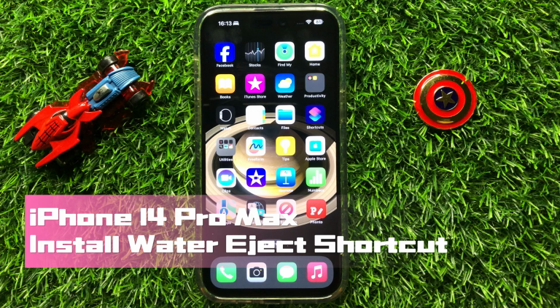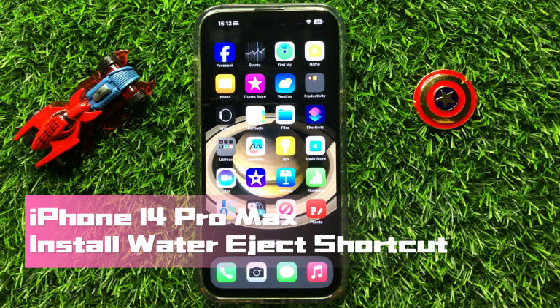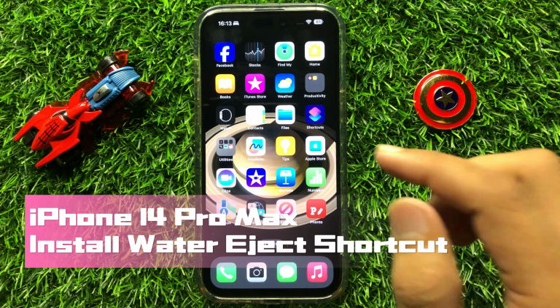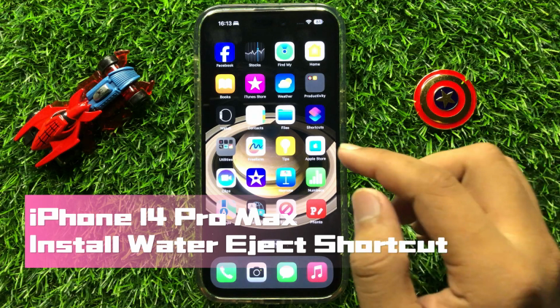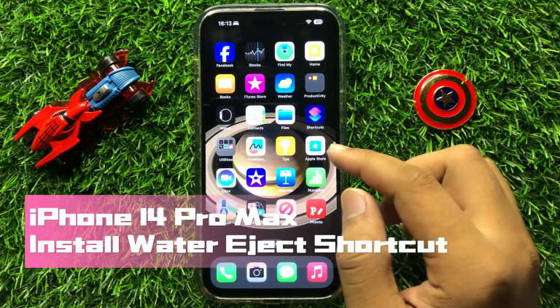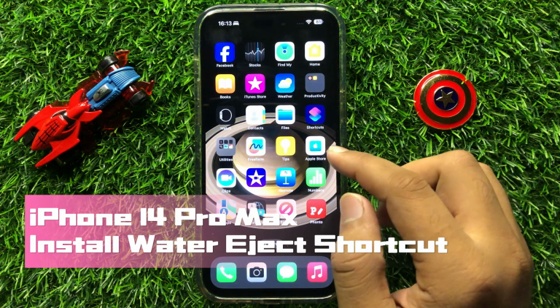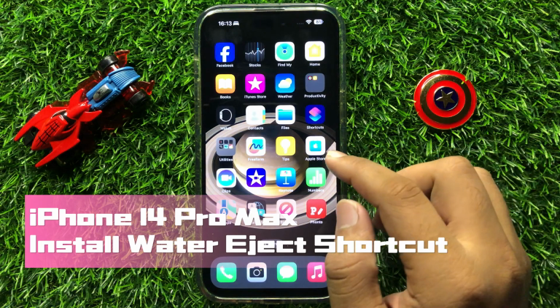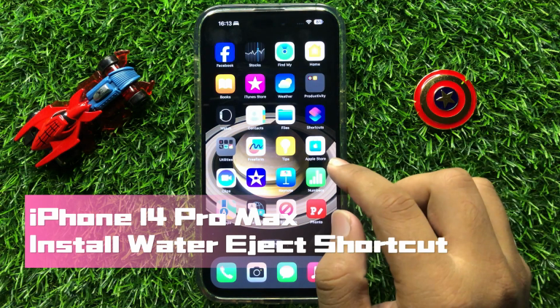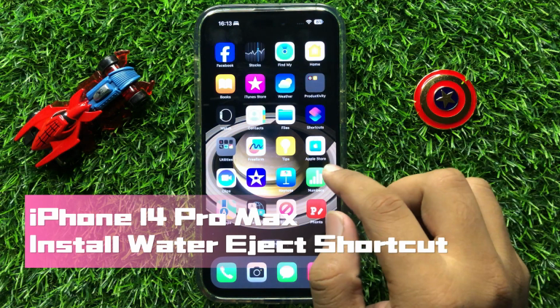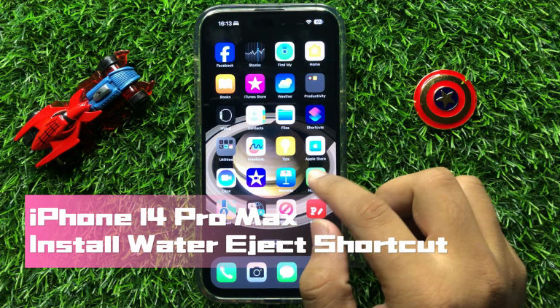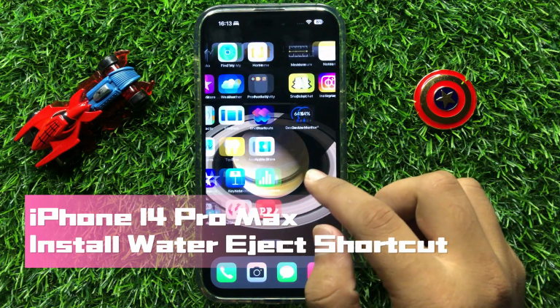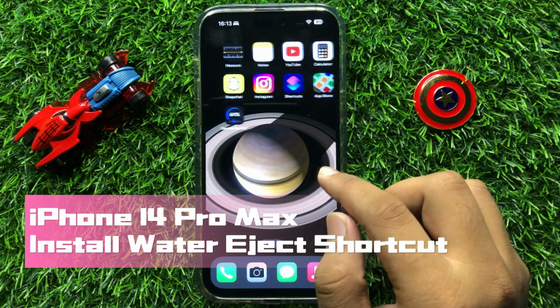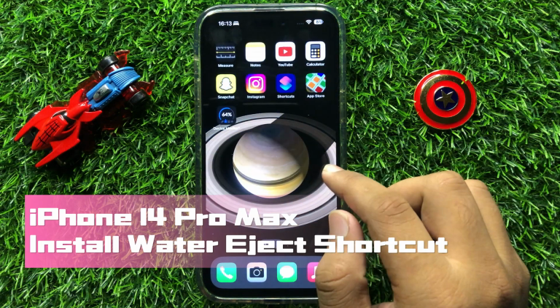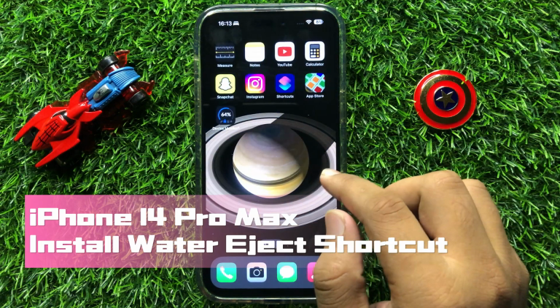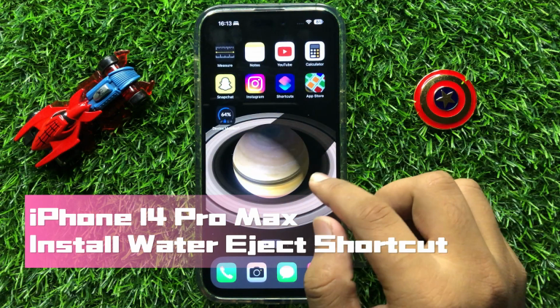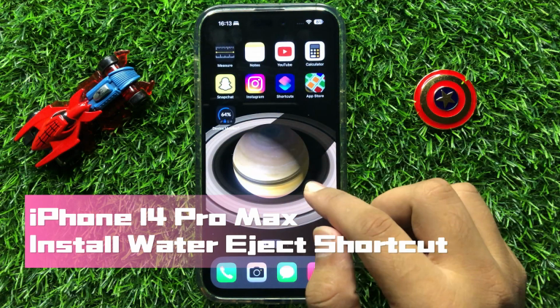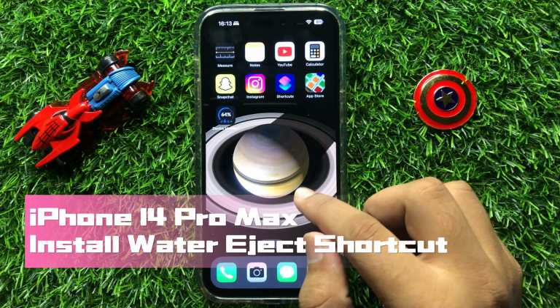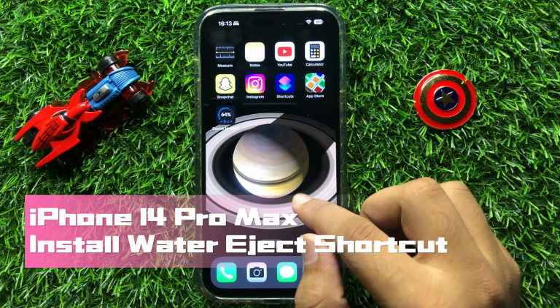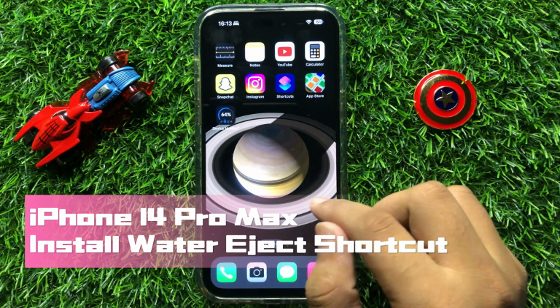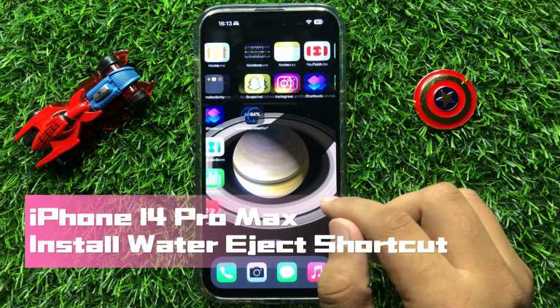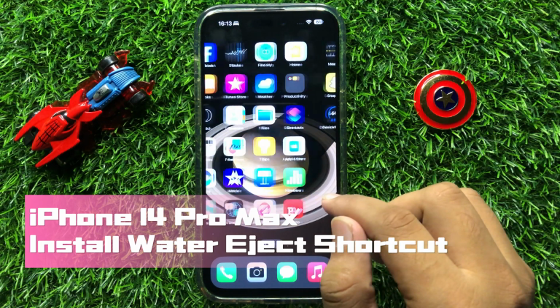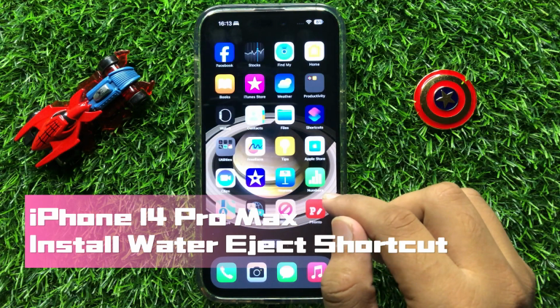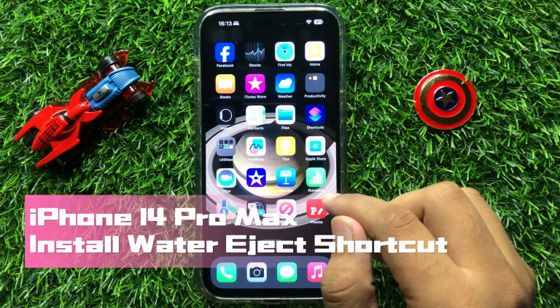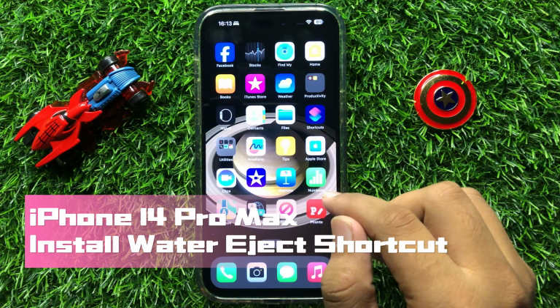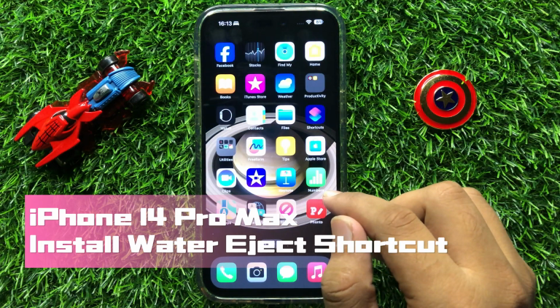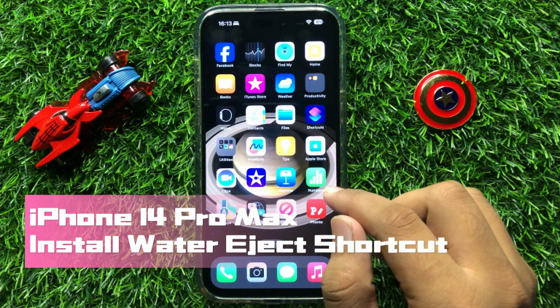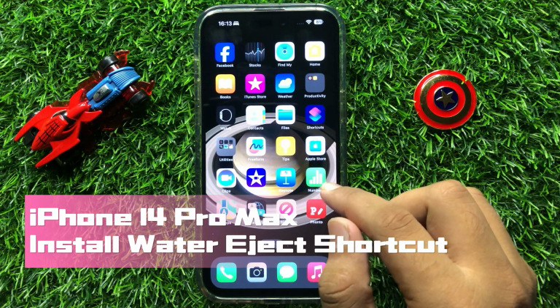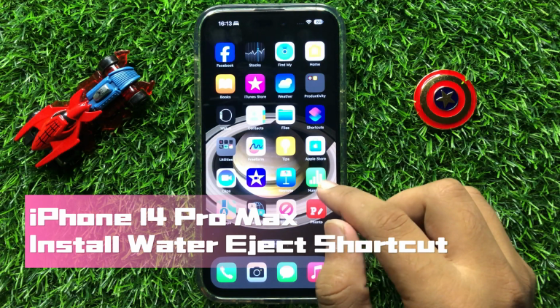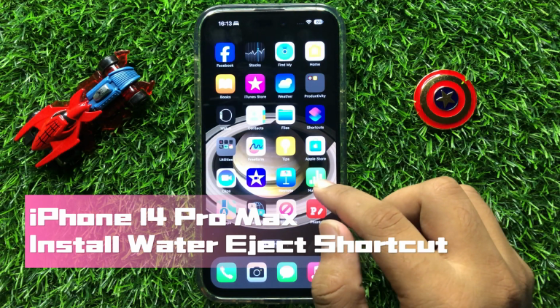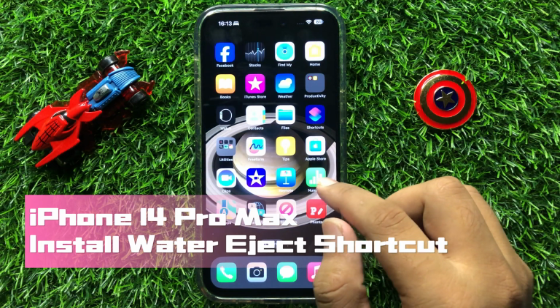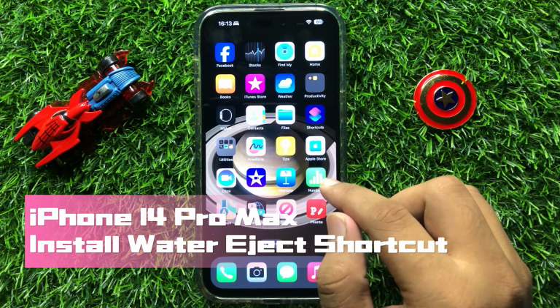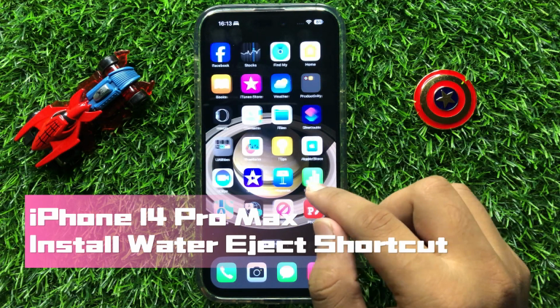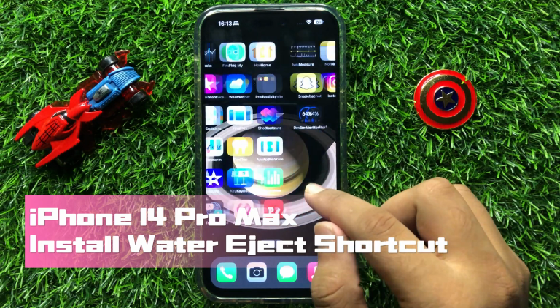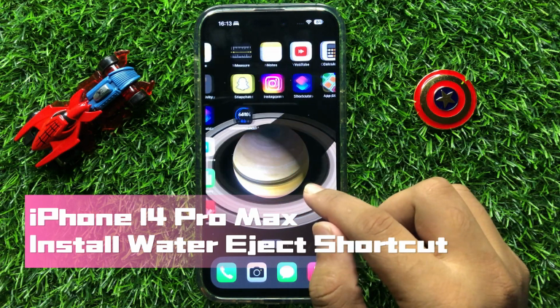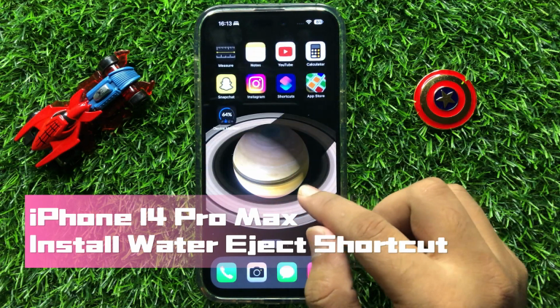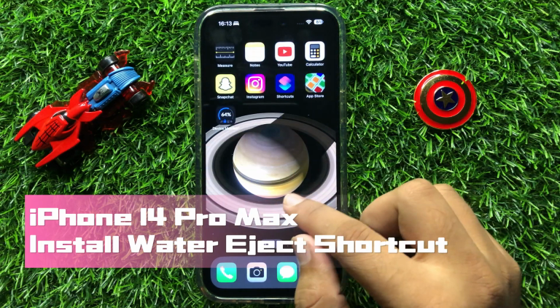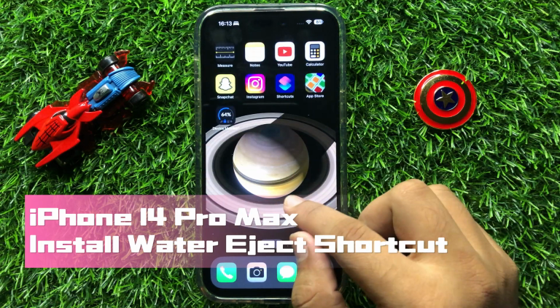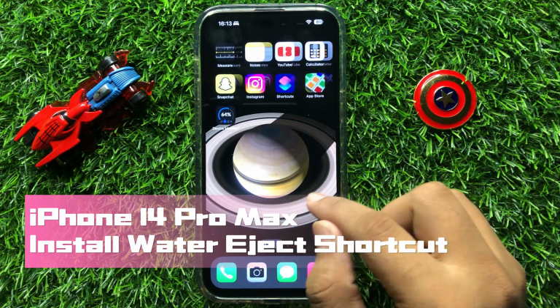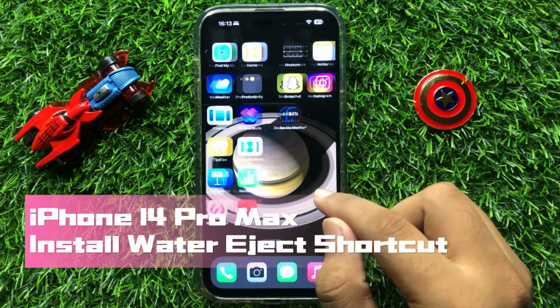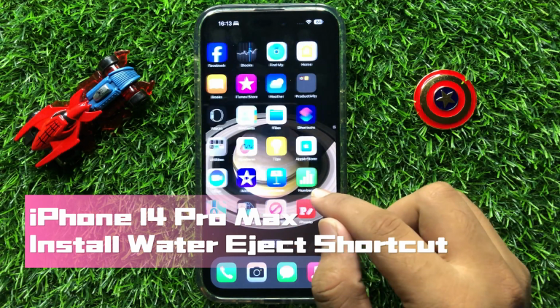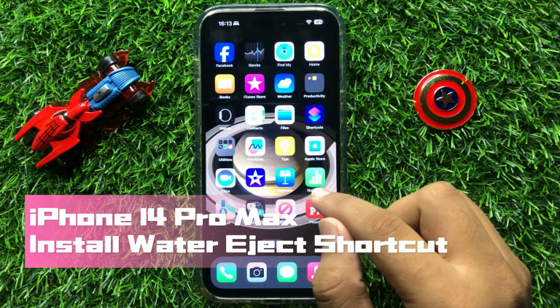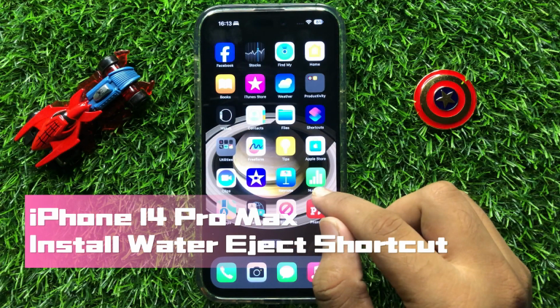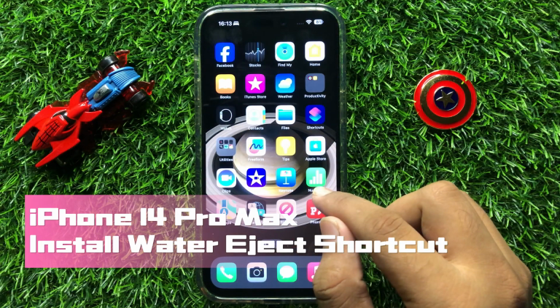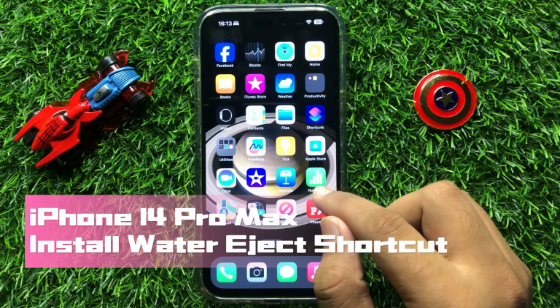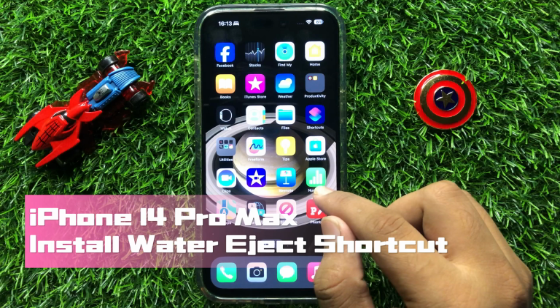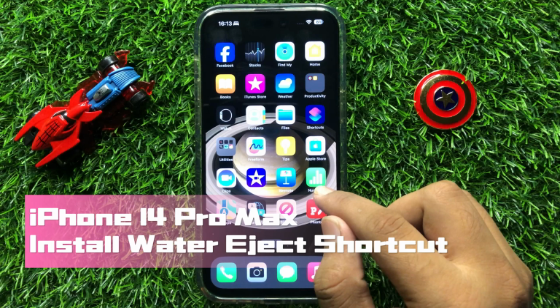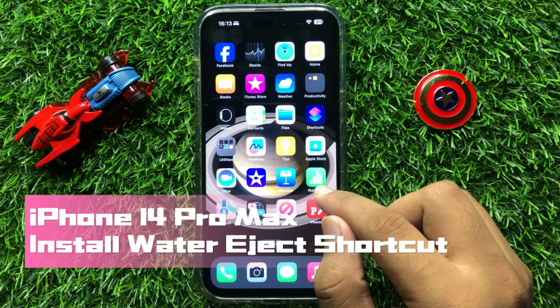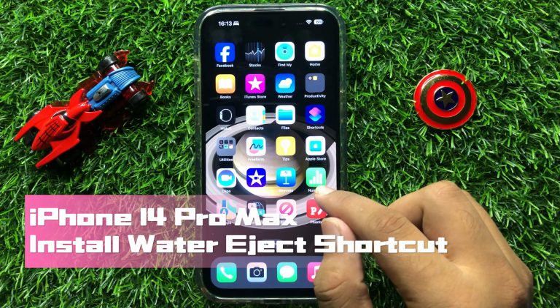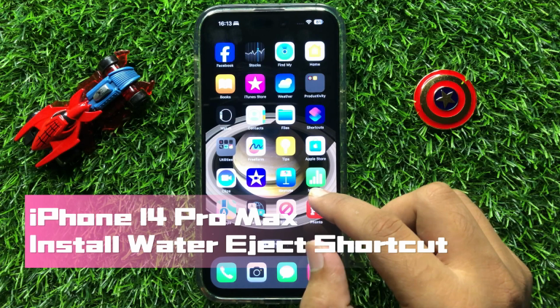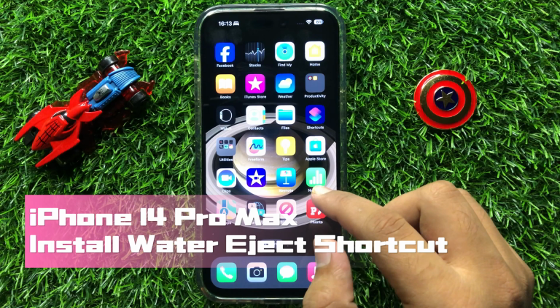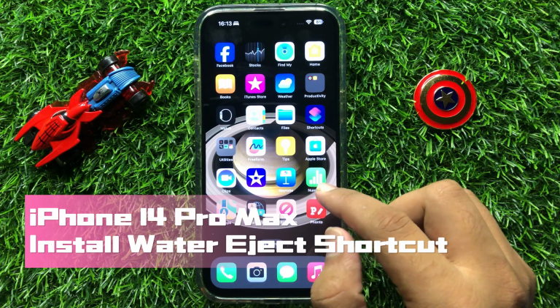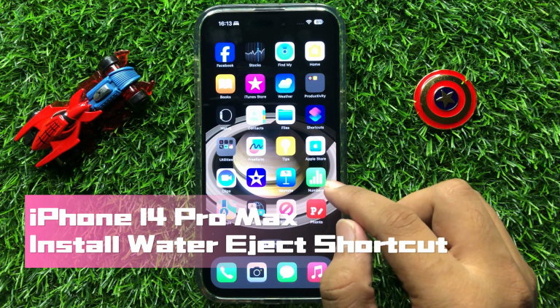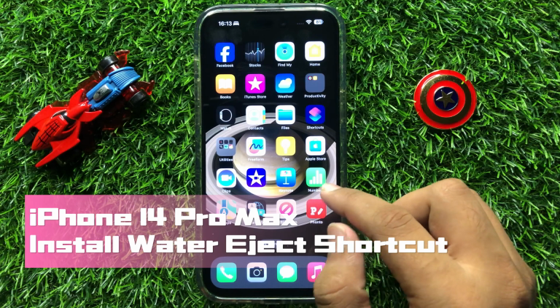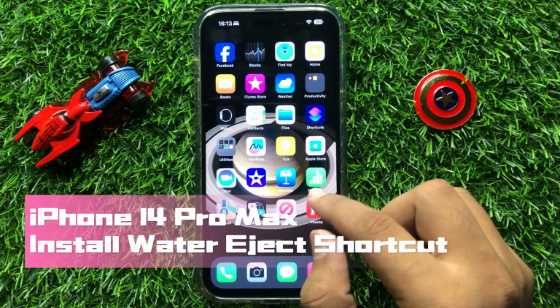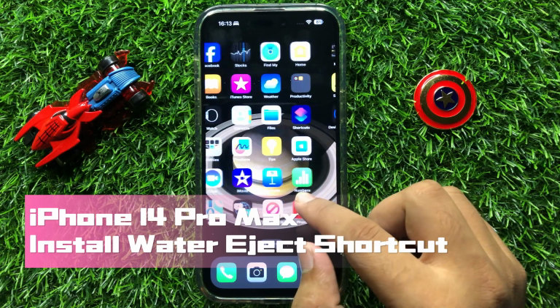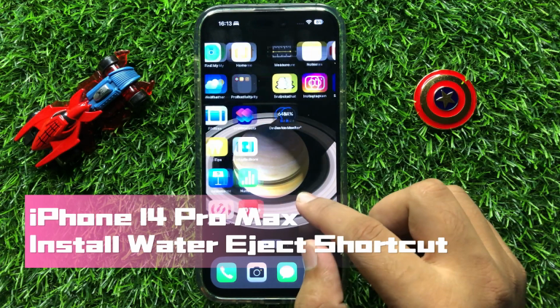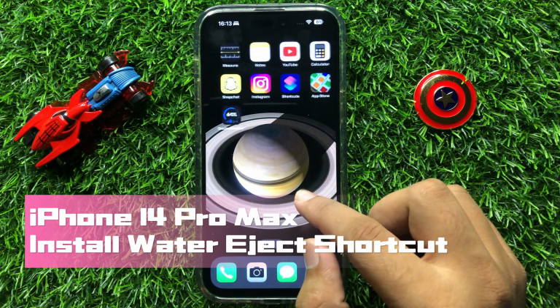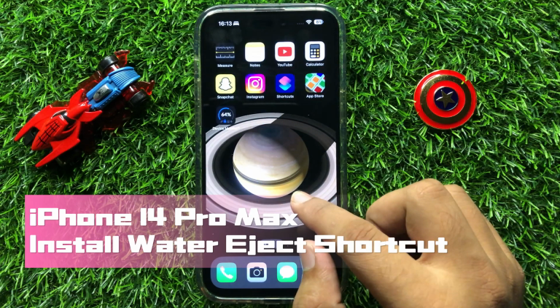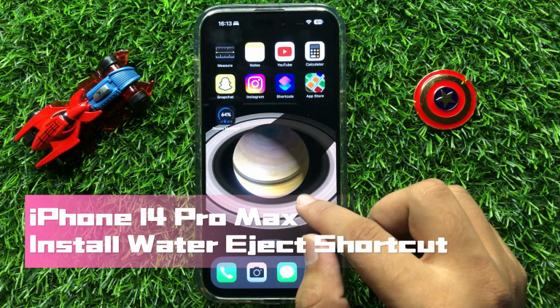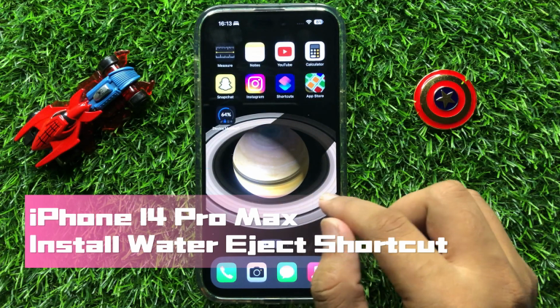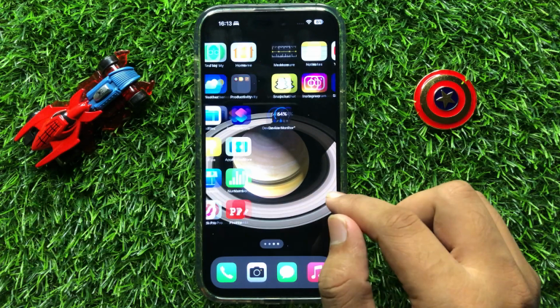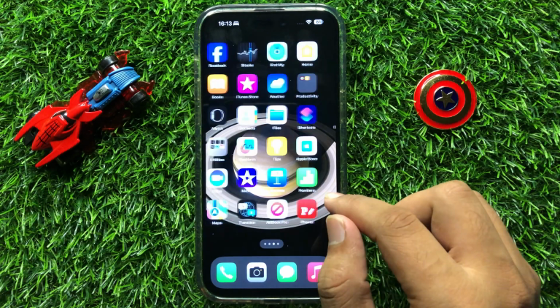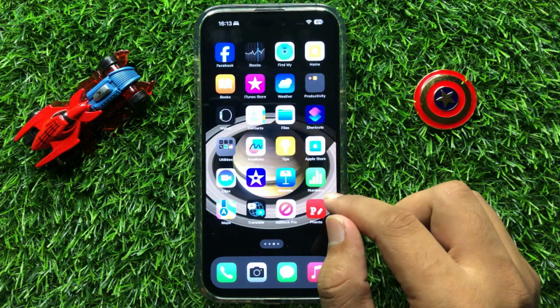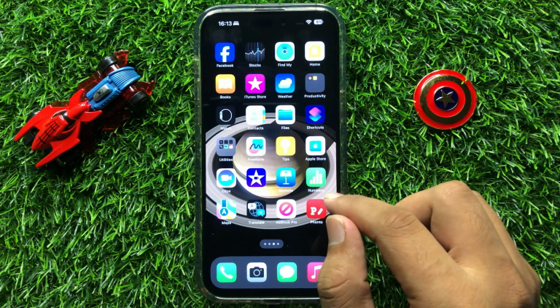Hello everyone. In this video I will show you how to install the Water Eject shortcut on iPhone 14 Pro Max.